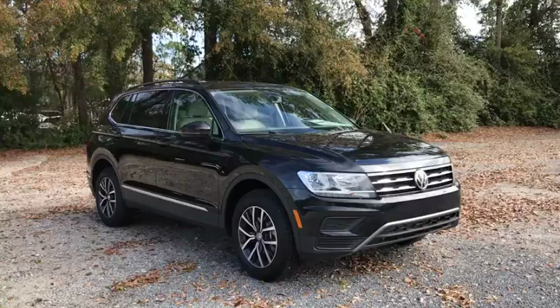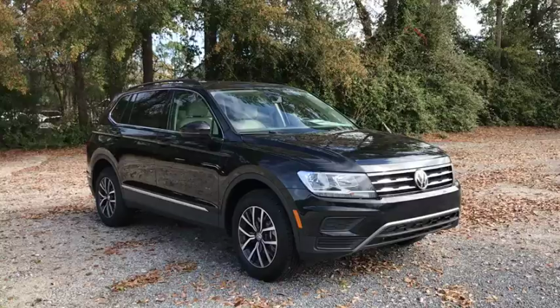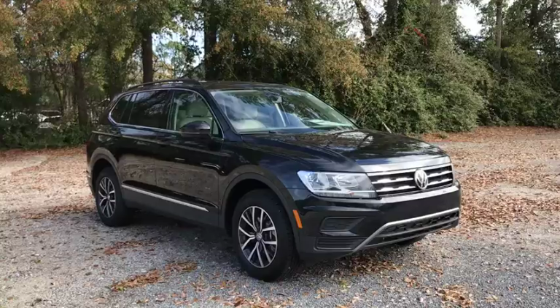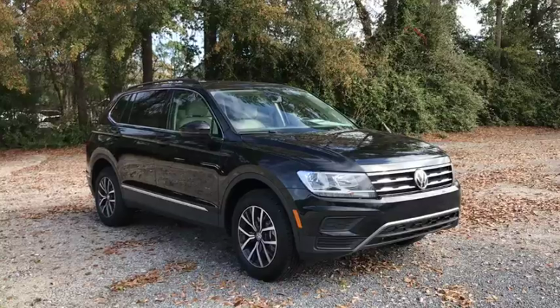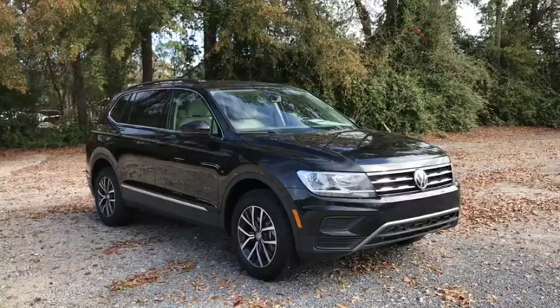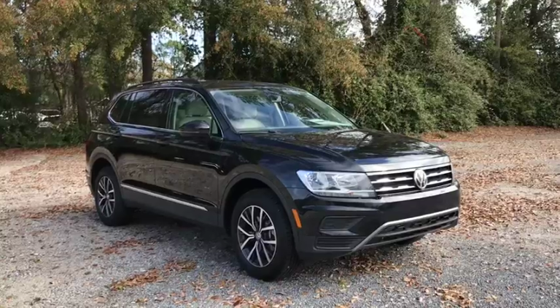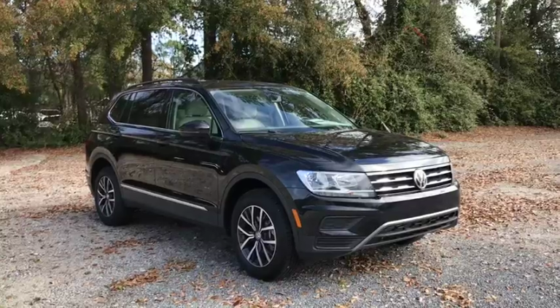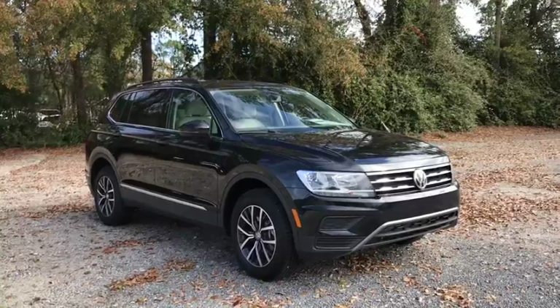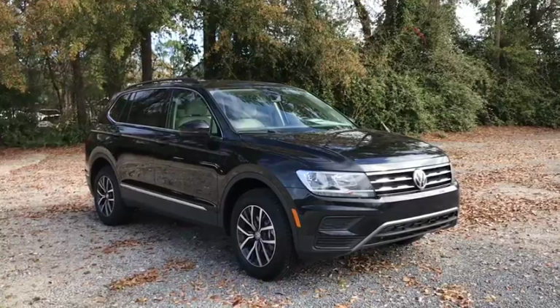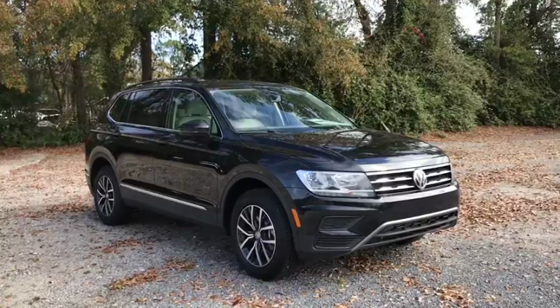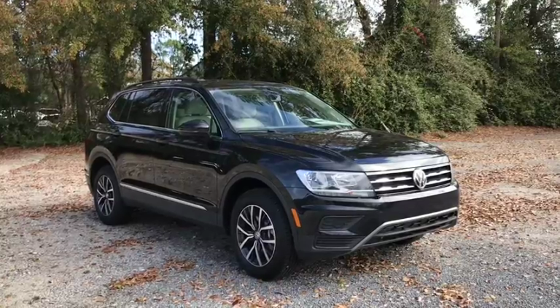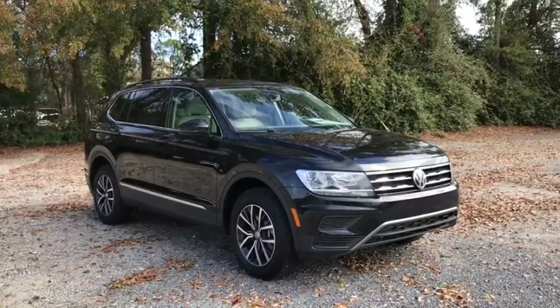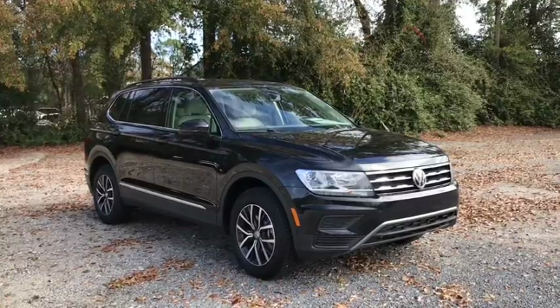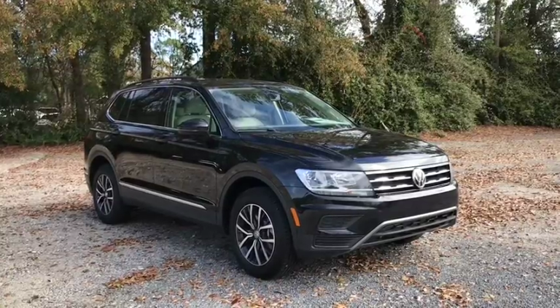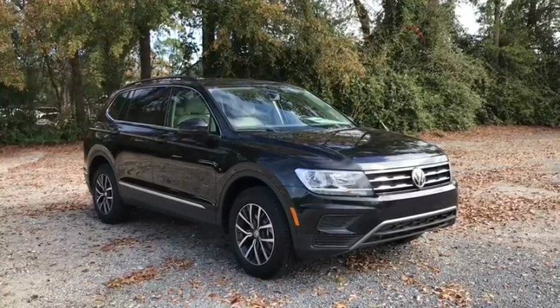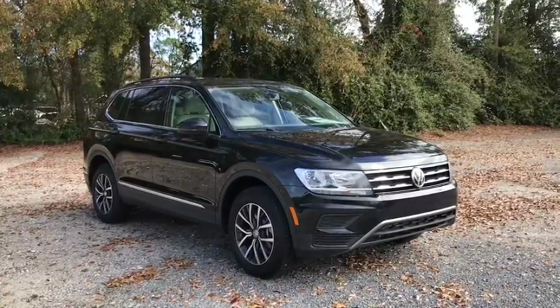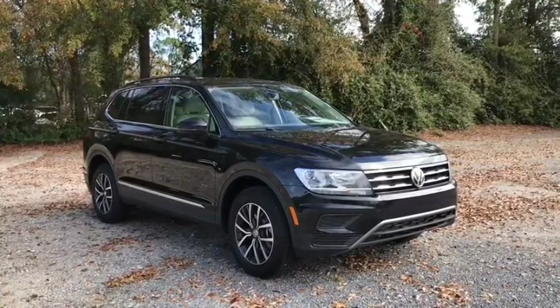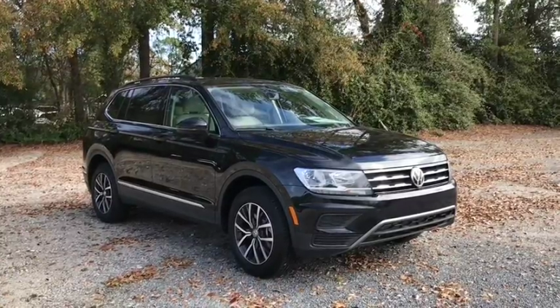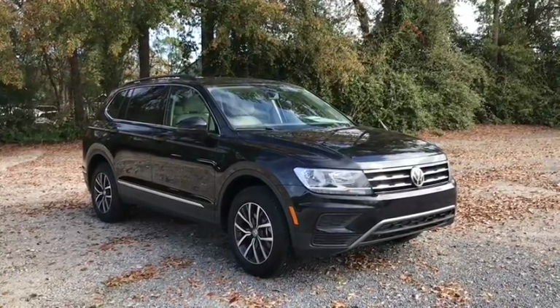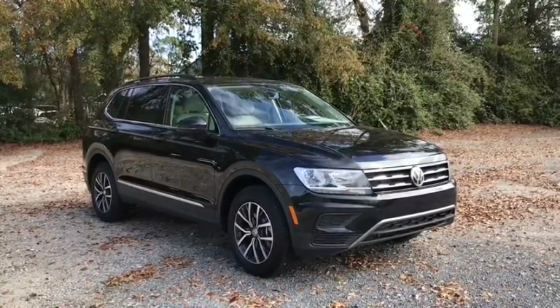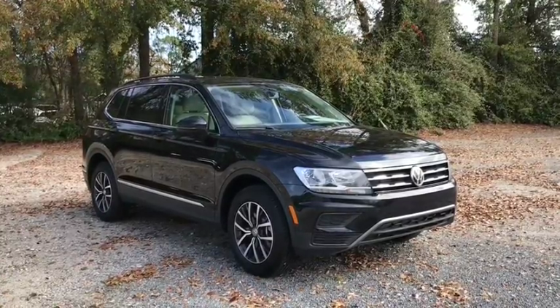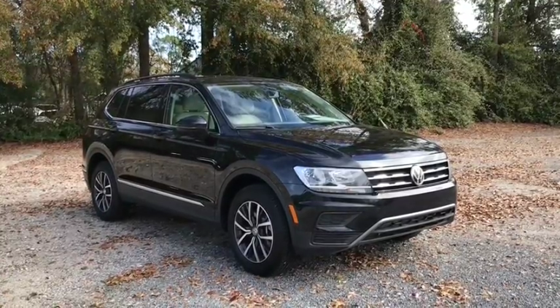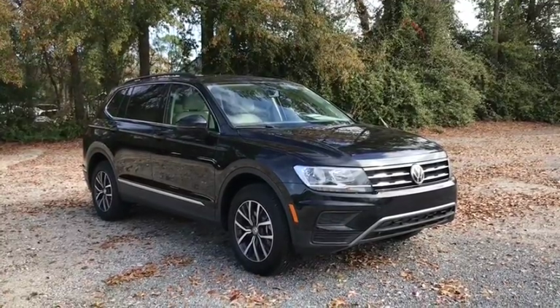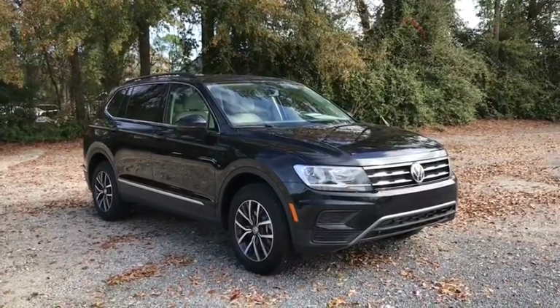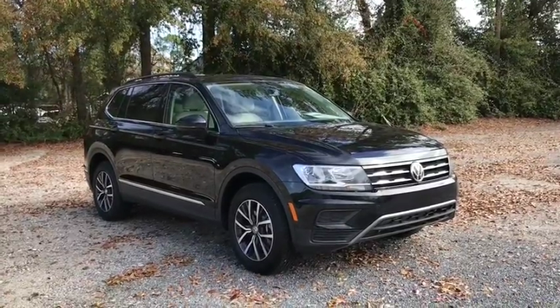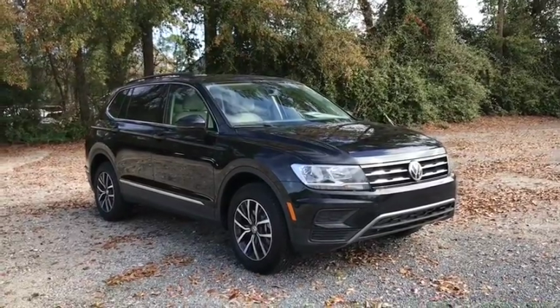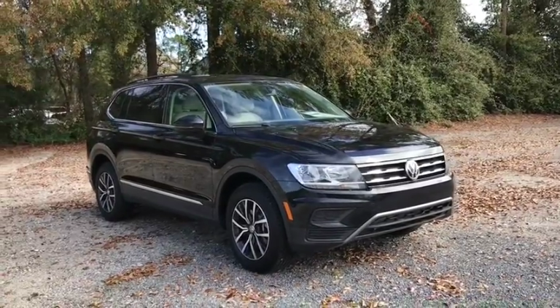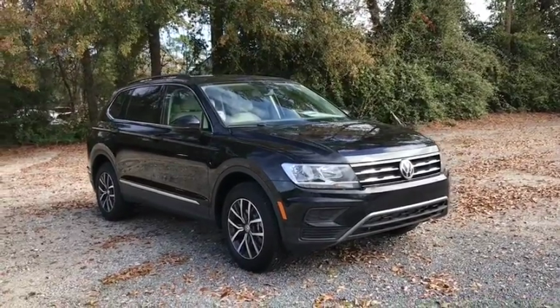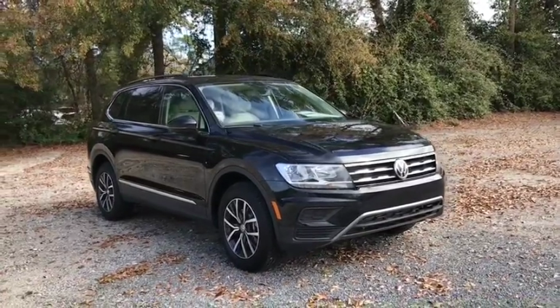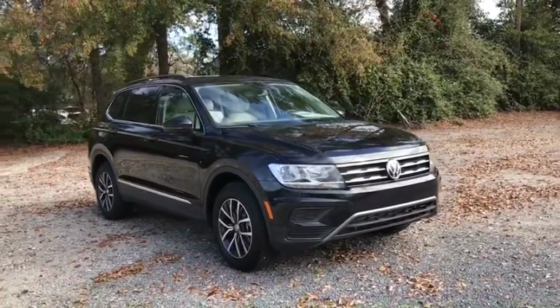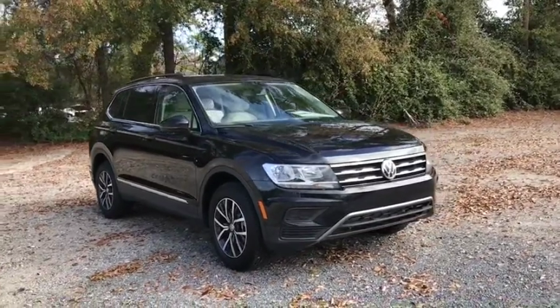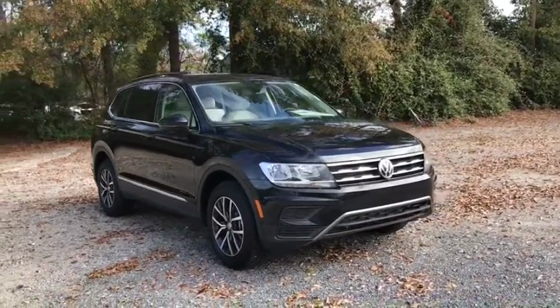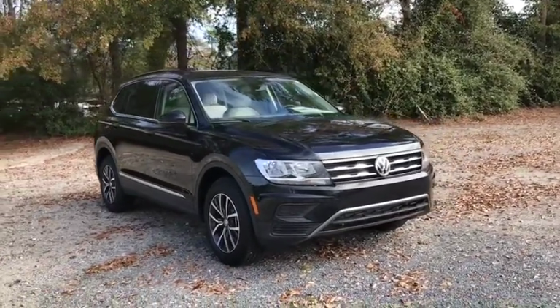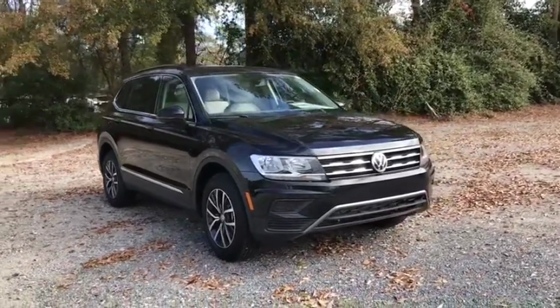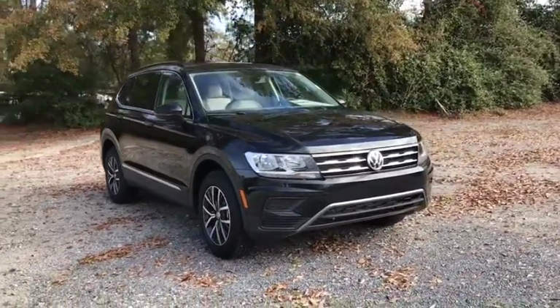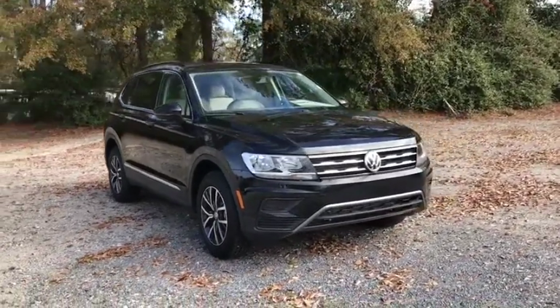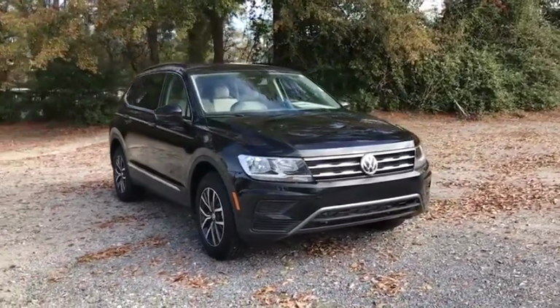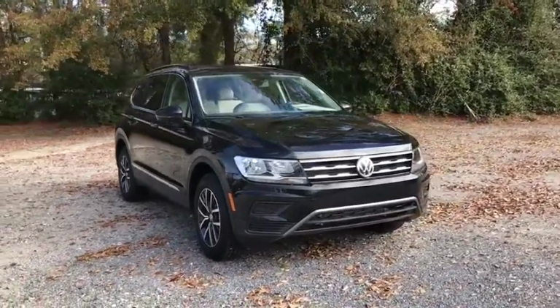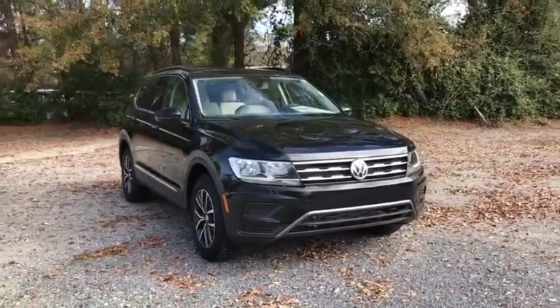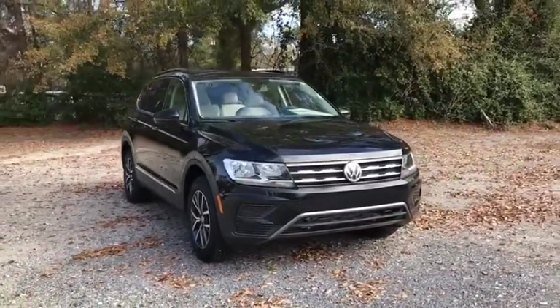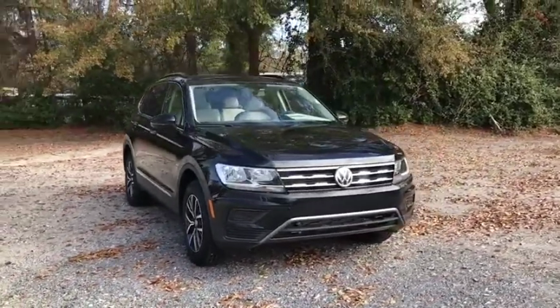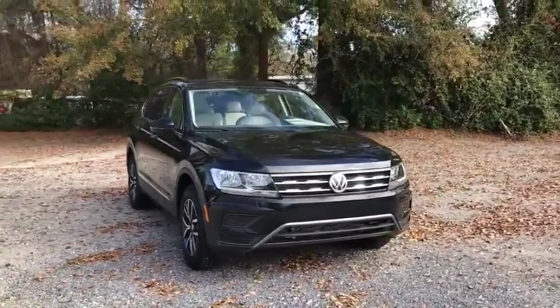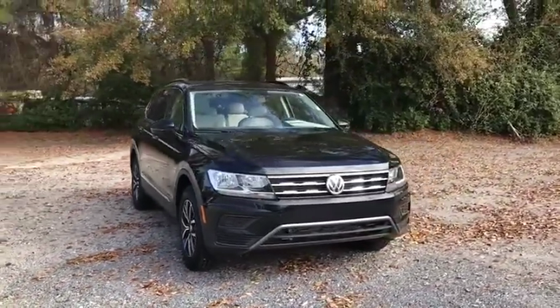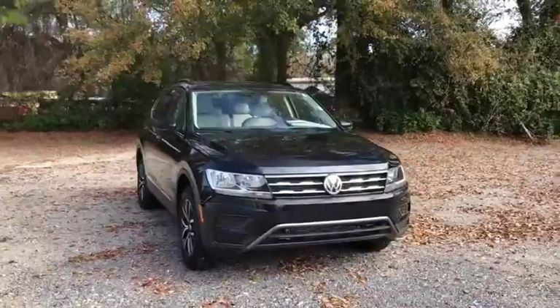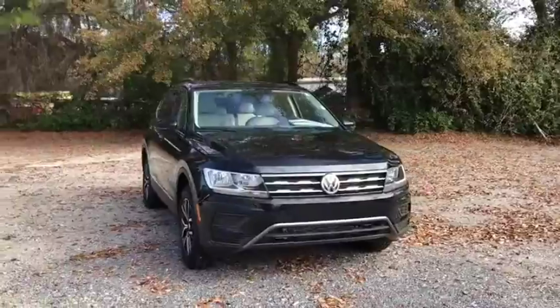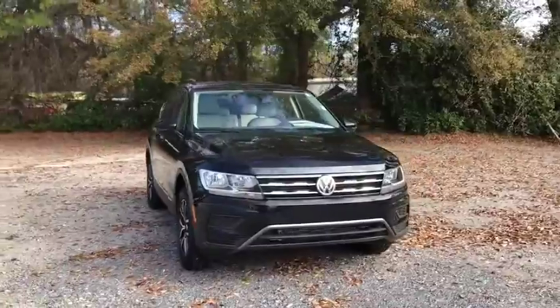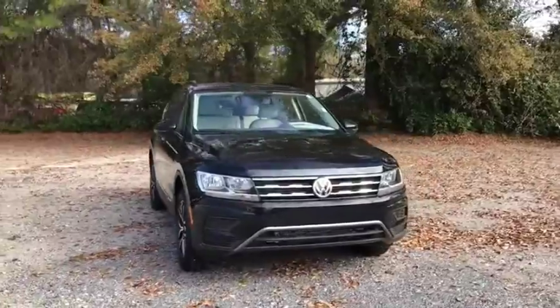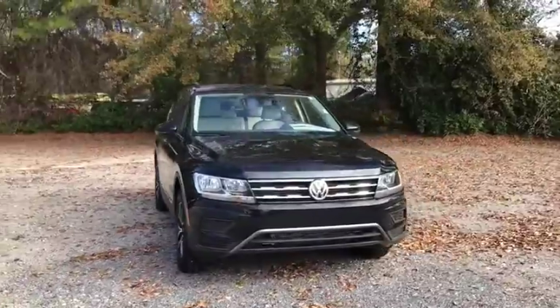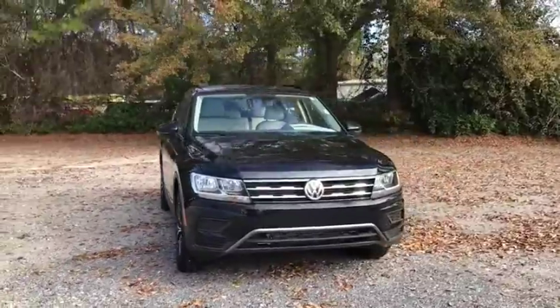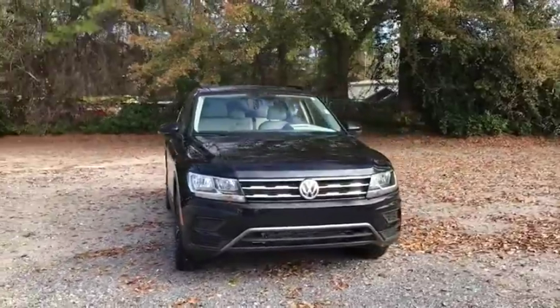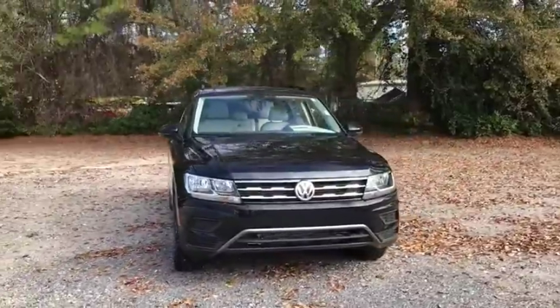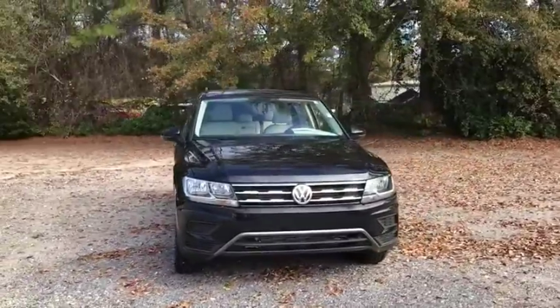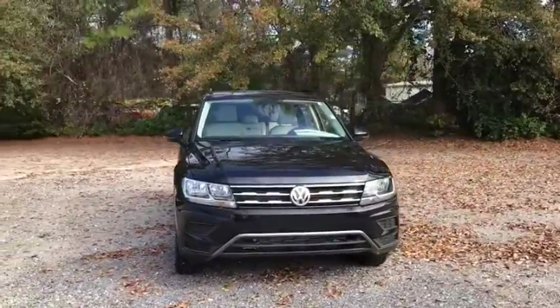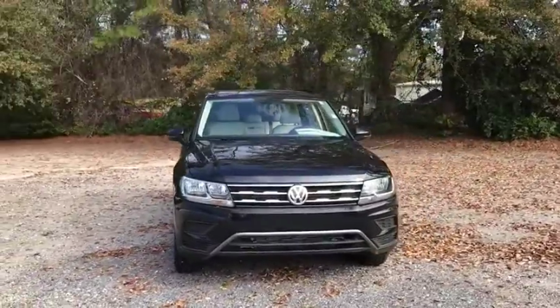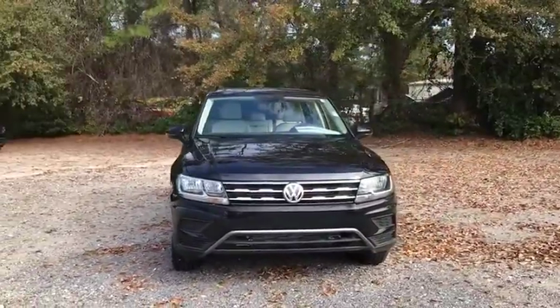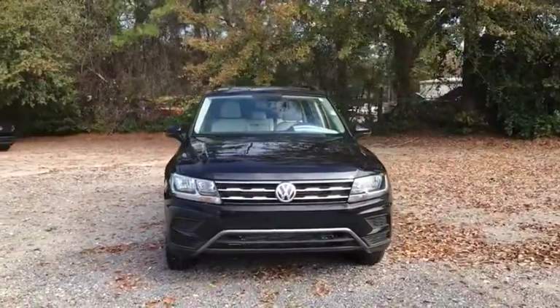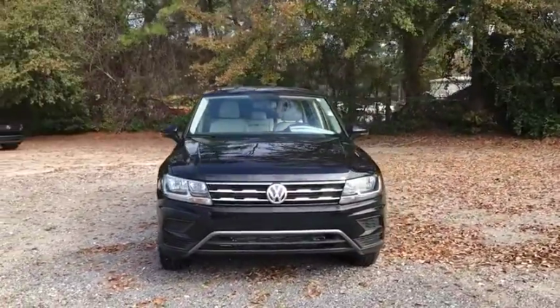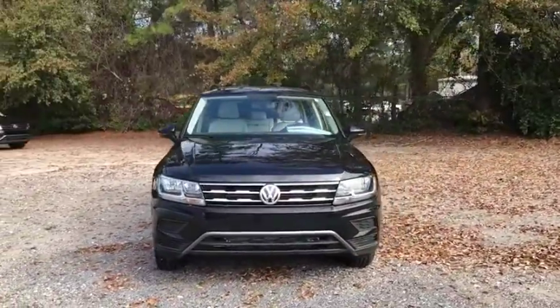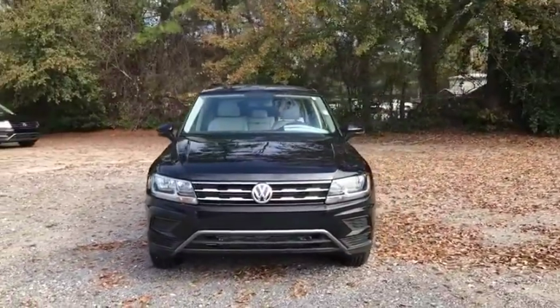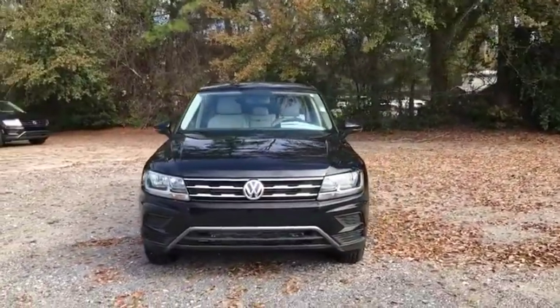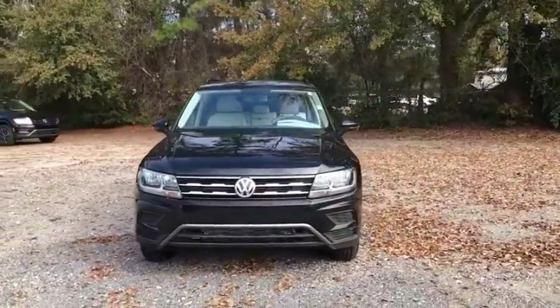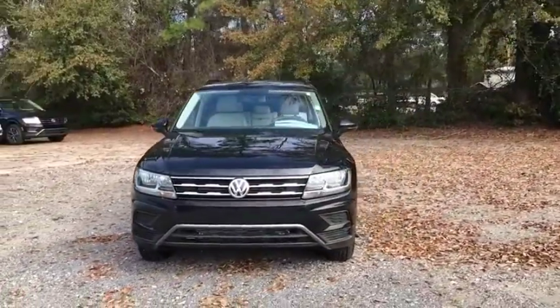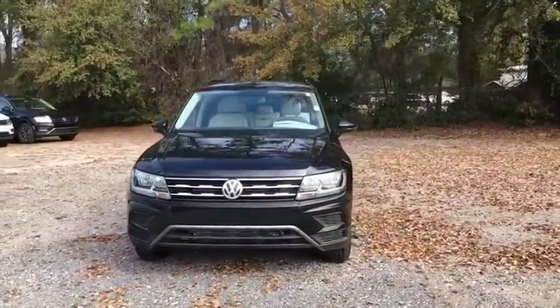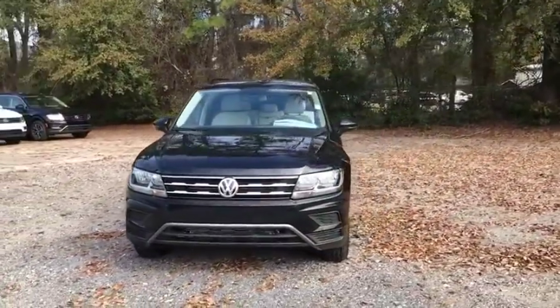Take a ride in the 2020 Volkswagen Tiguan. With the Volkswagen Tiguan, it's good to be turbo. Turbo with class.